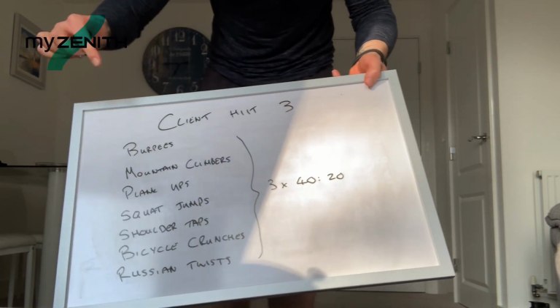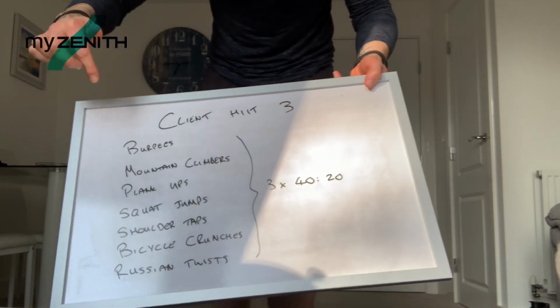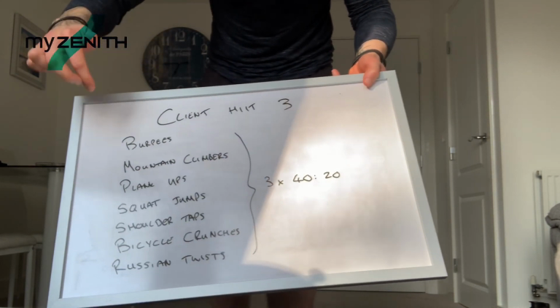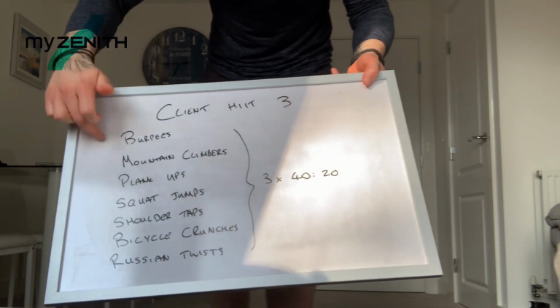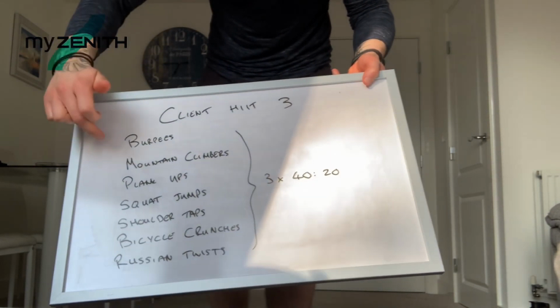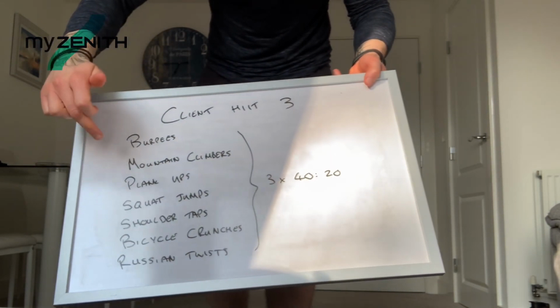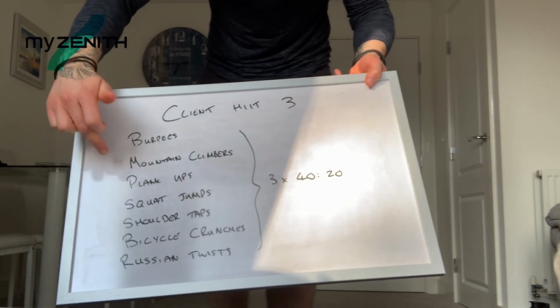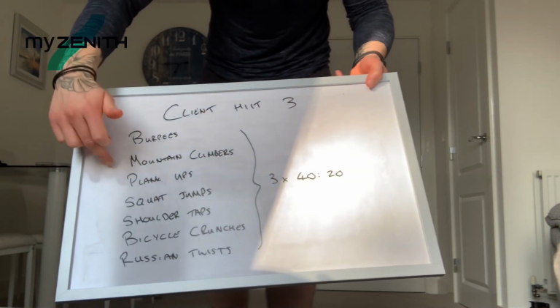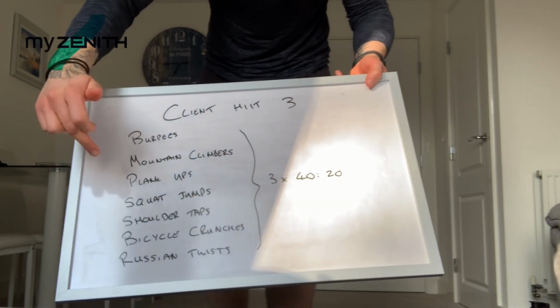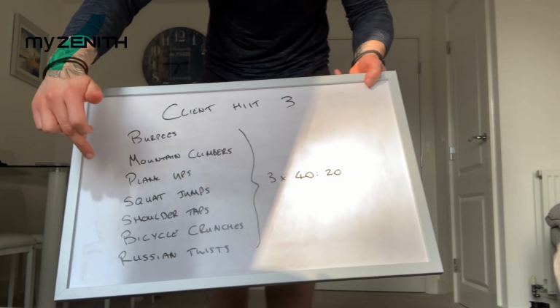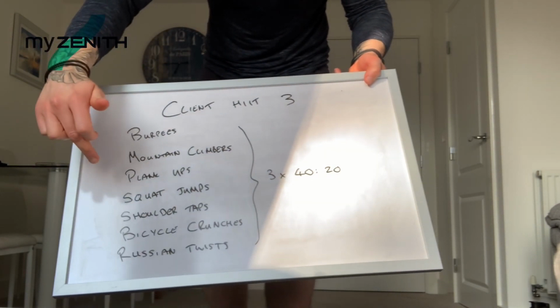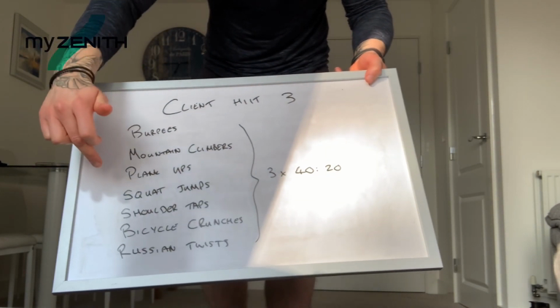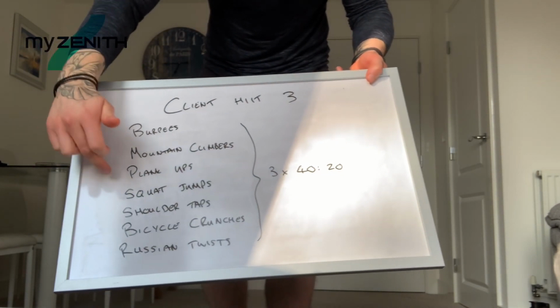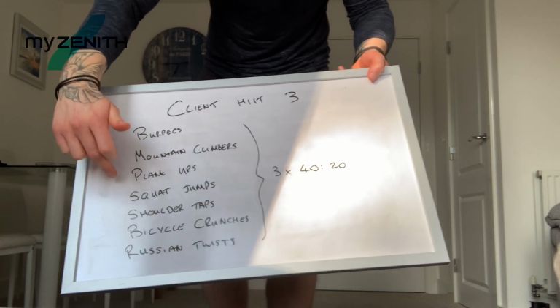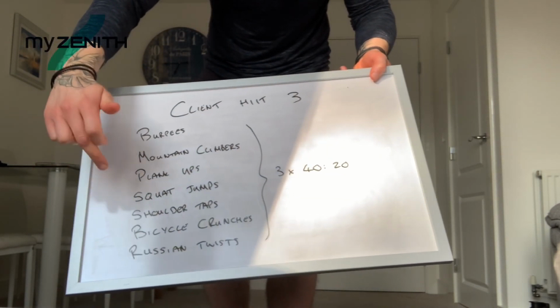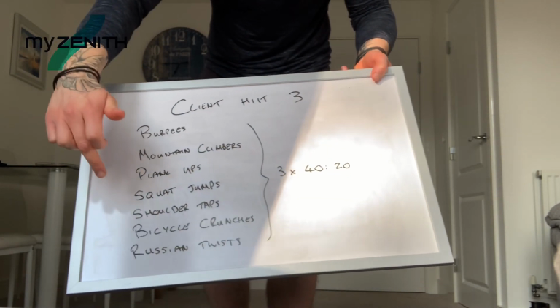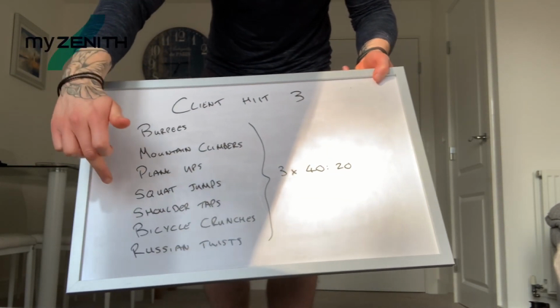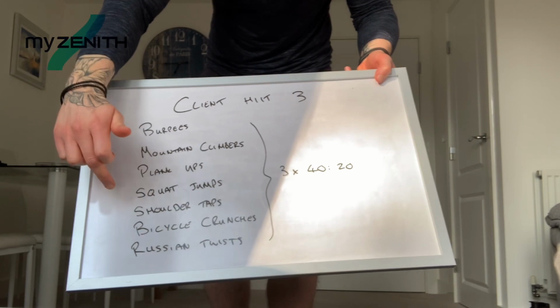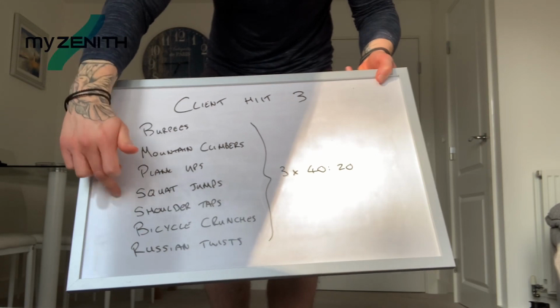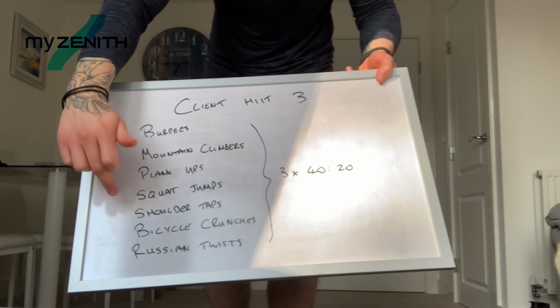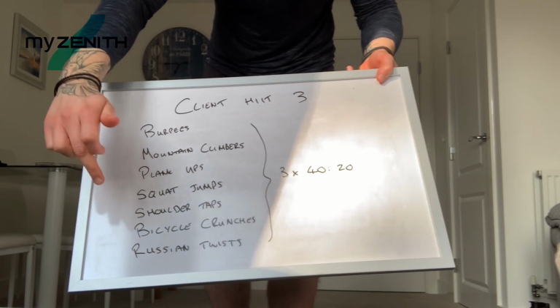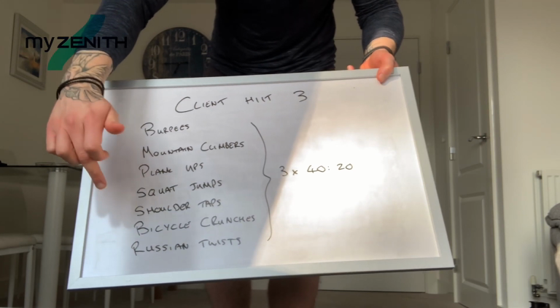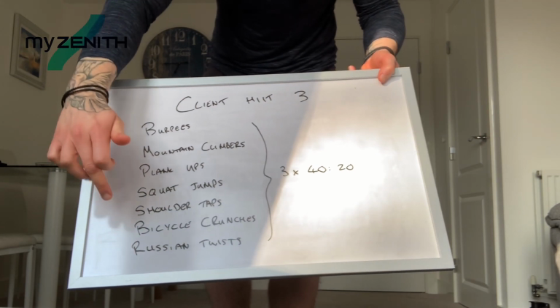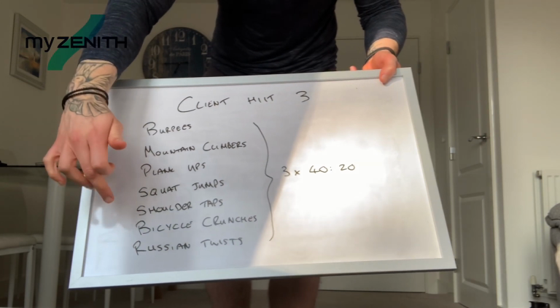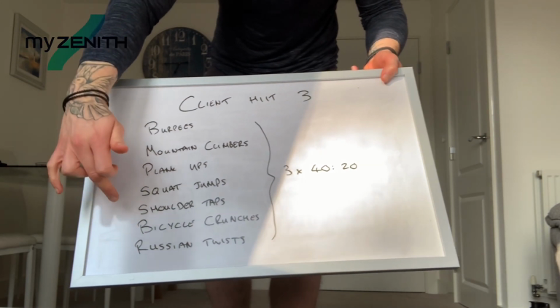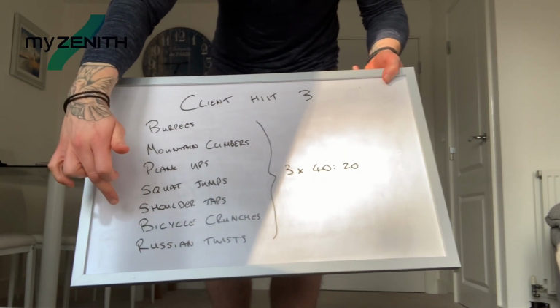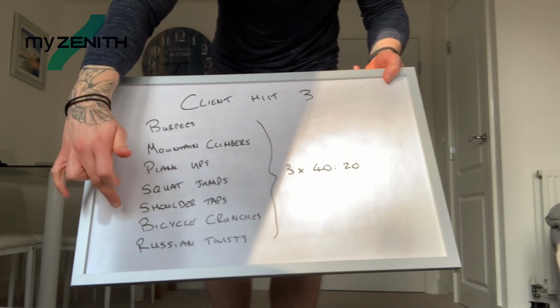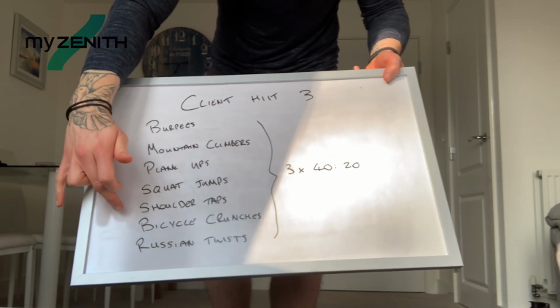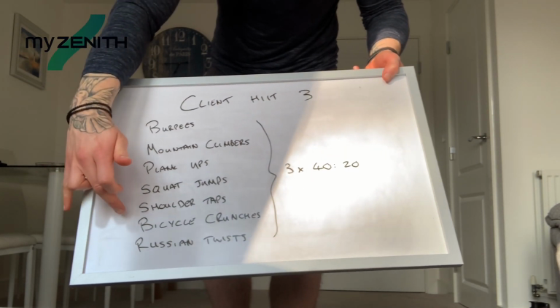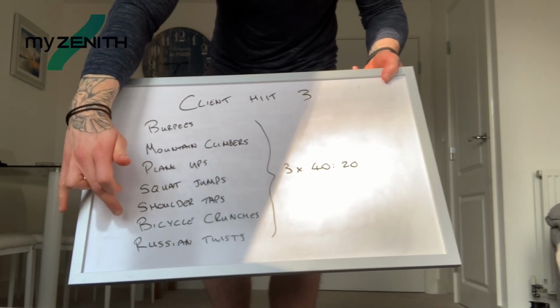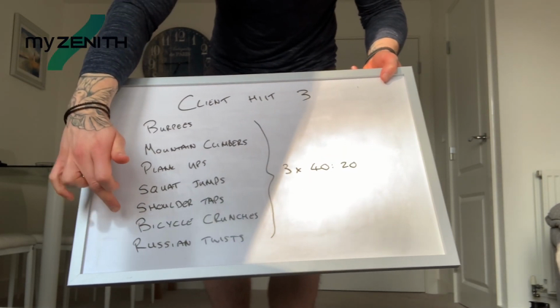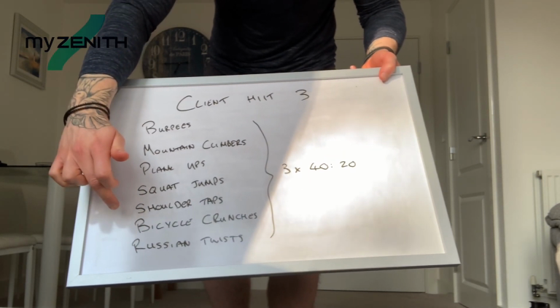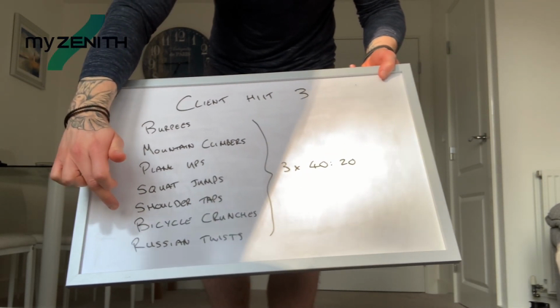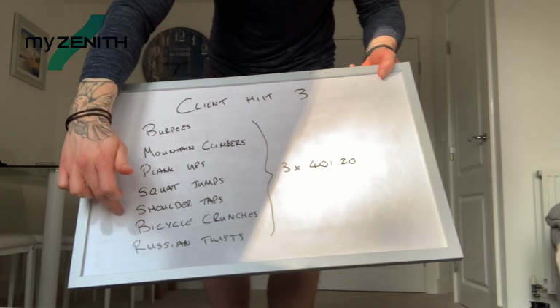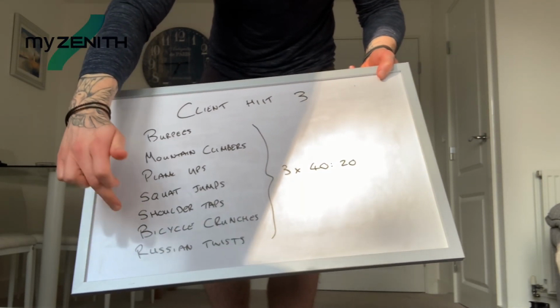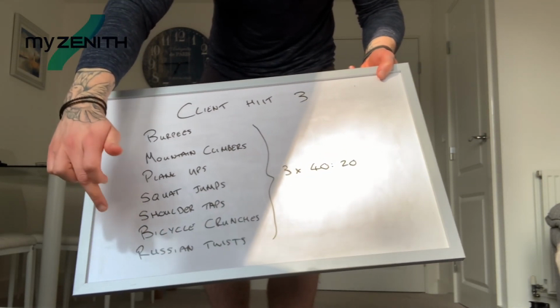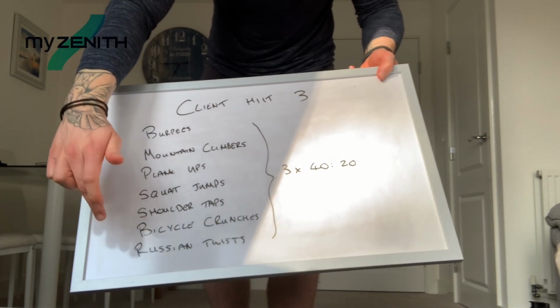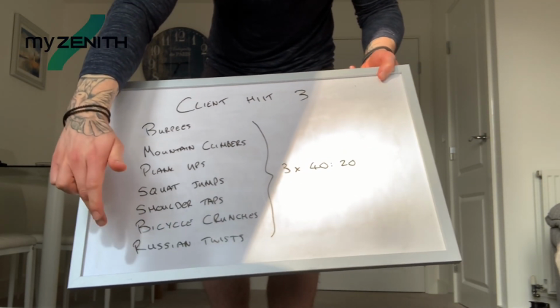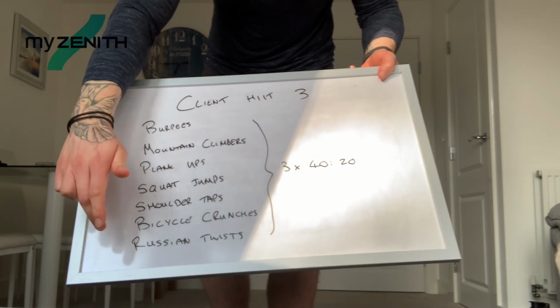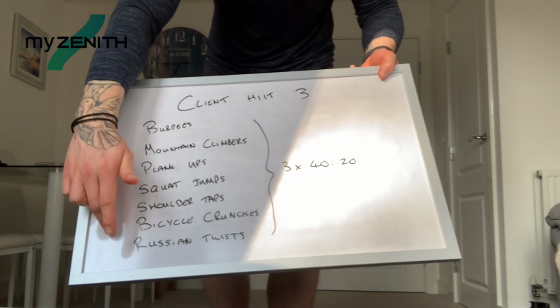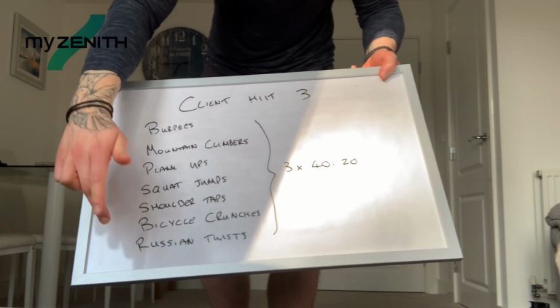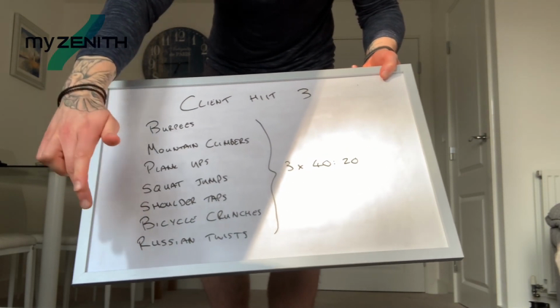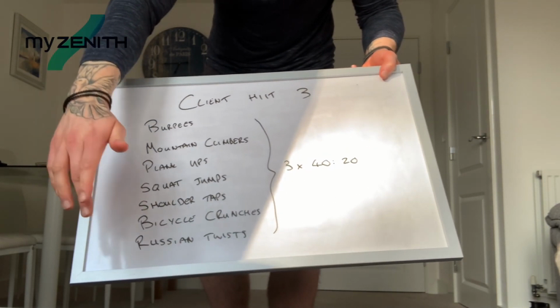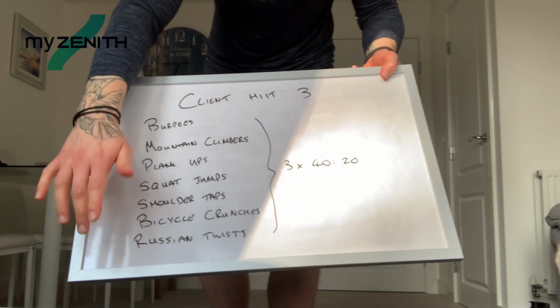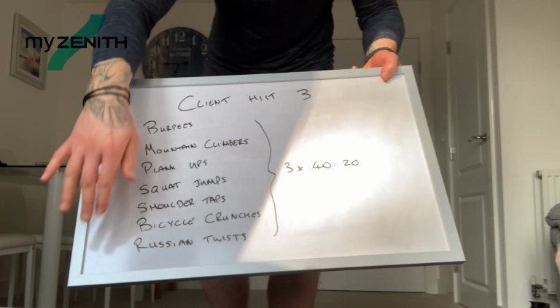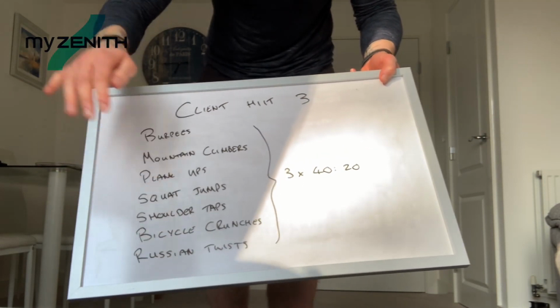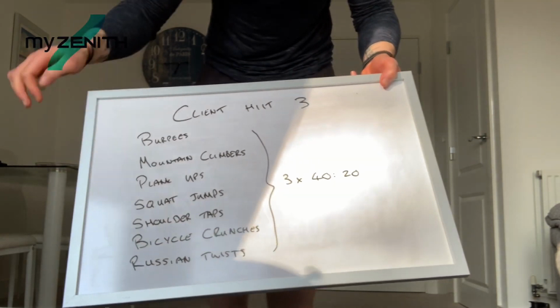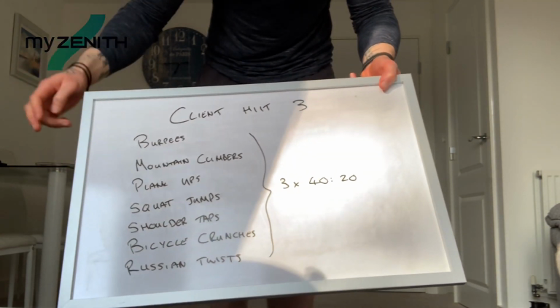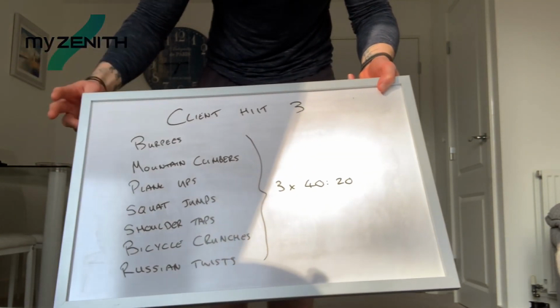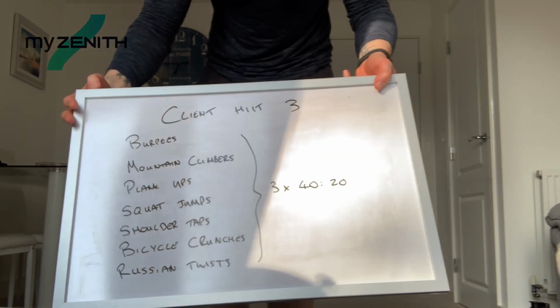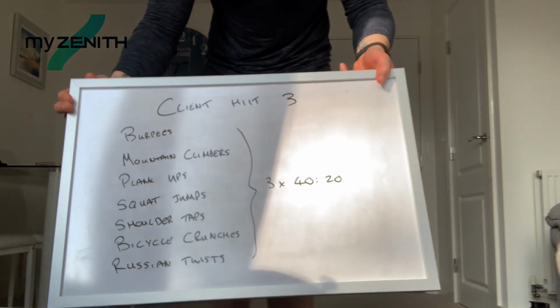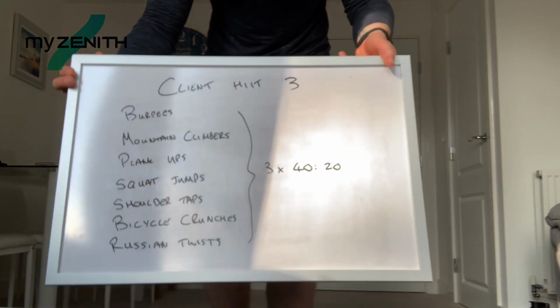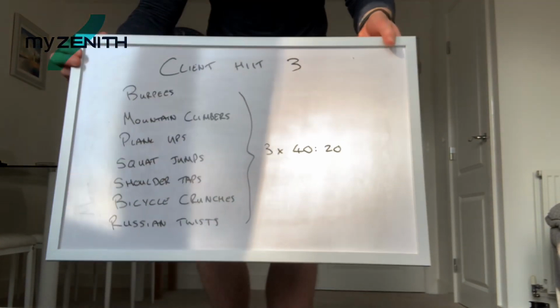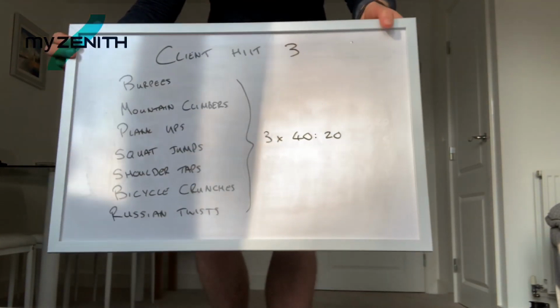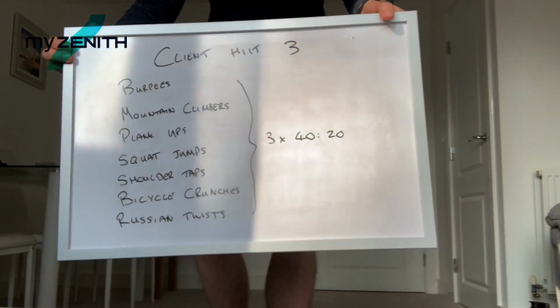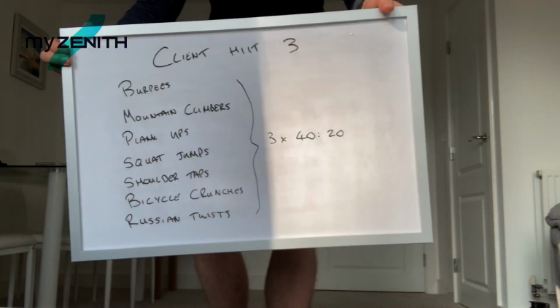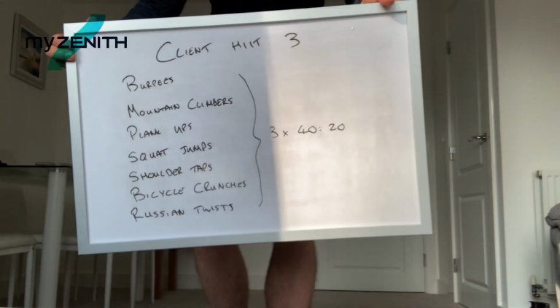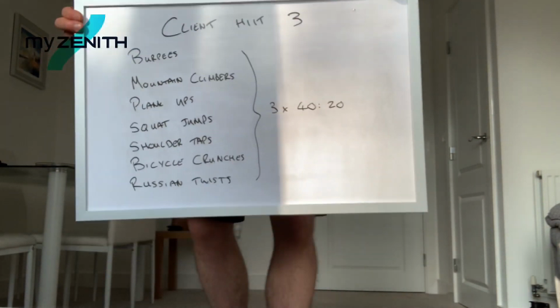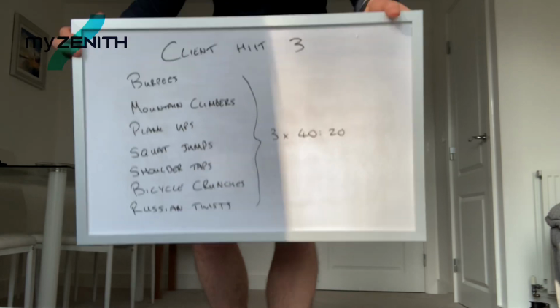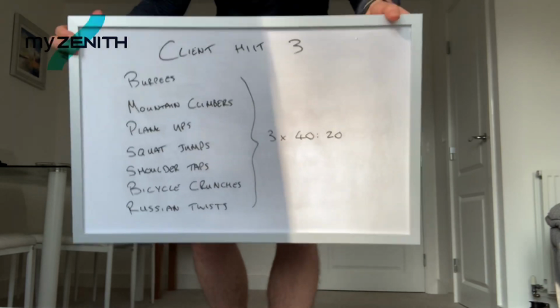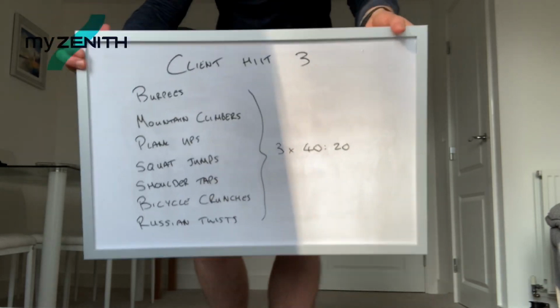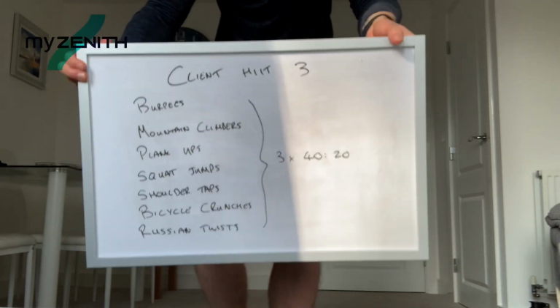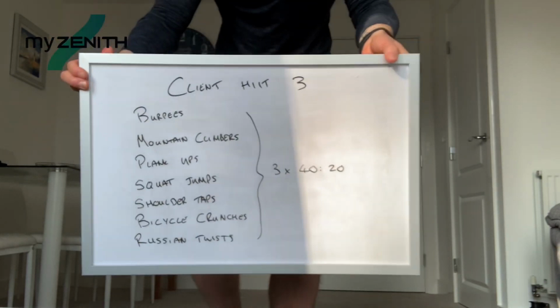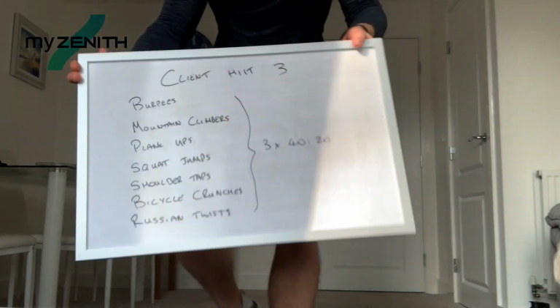We've got burpees, mountain climbers, plank ups, squat jumps, shoulder taps, bicycle crunches and Russian twists to get through. Okay, so that is the workout.